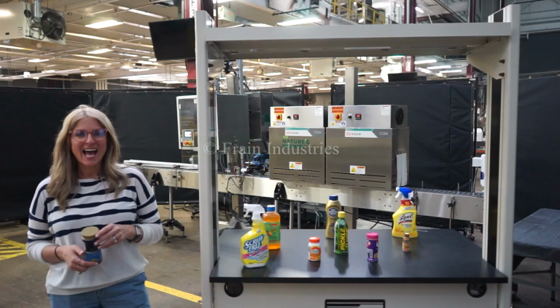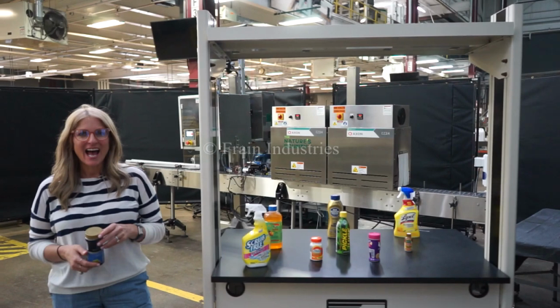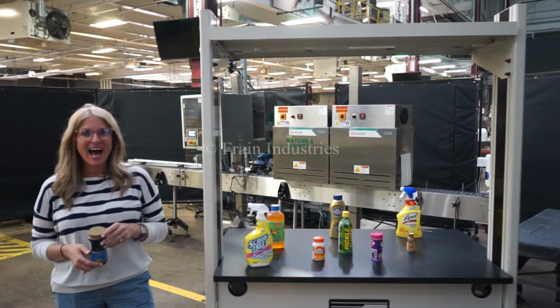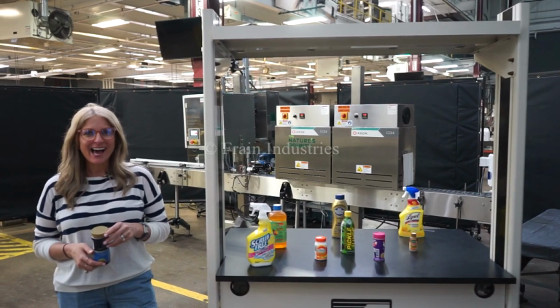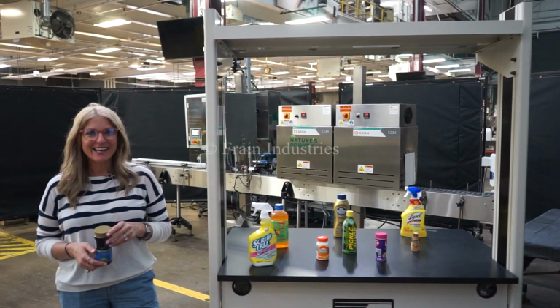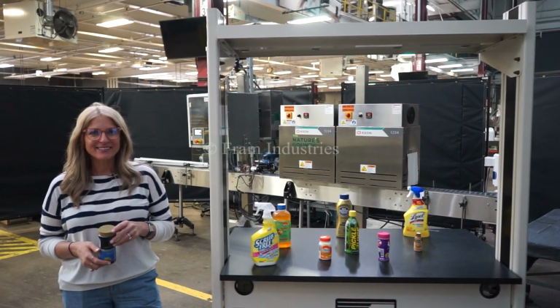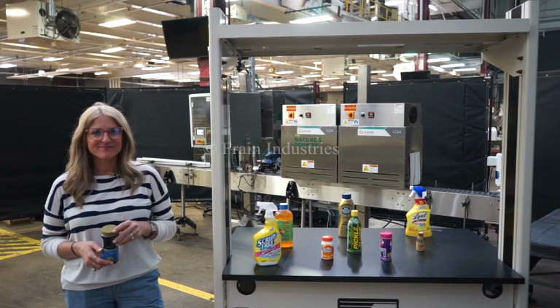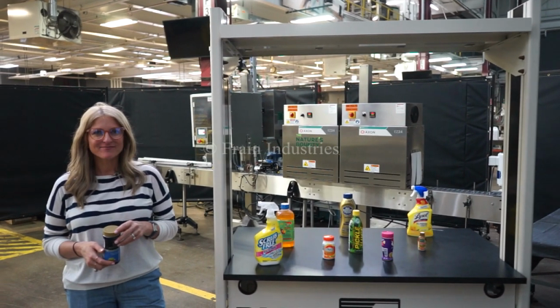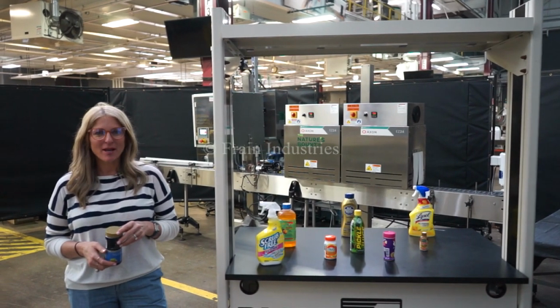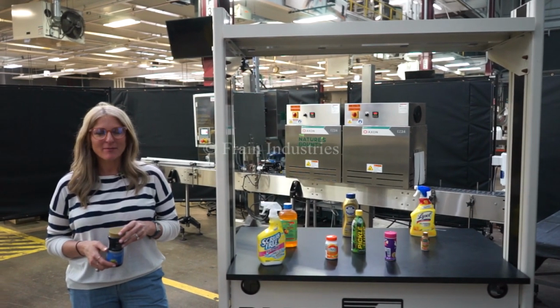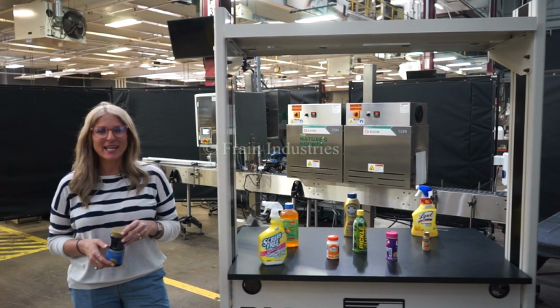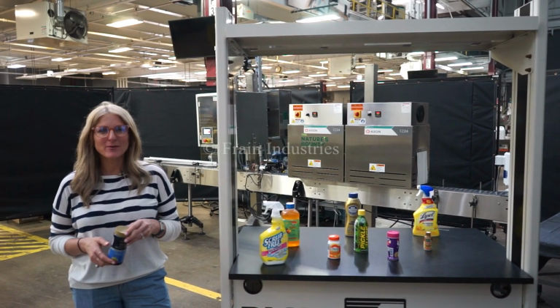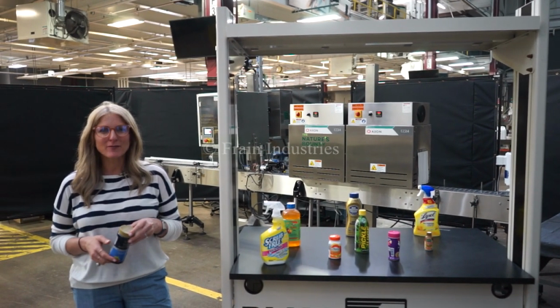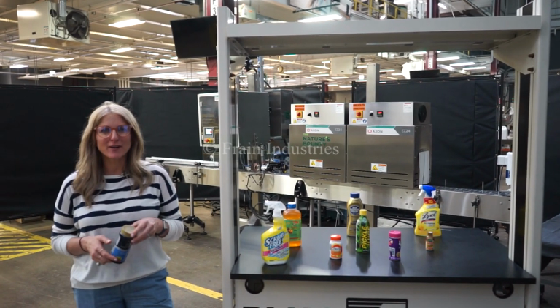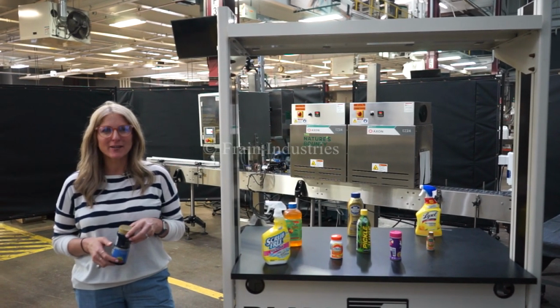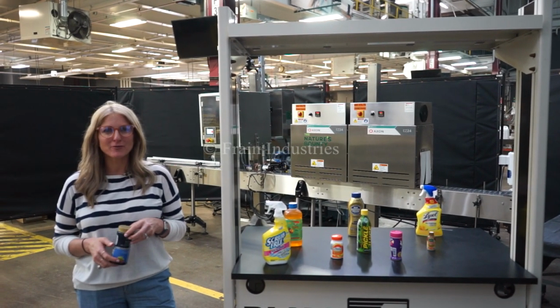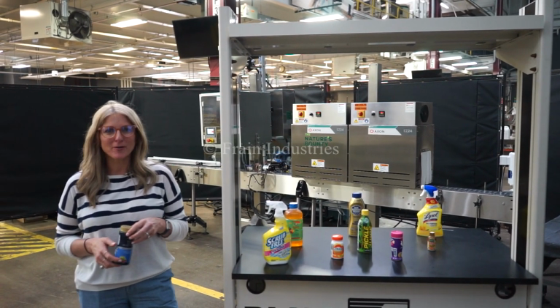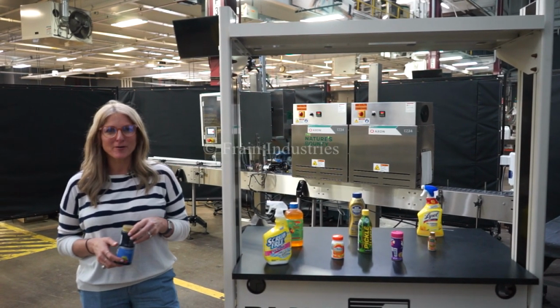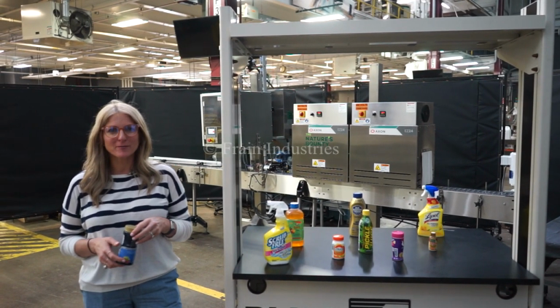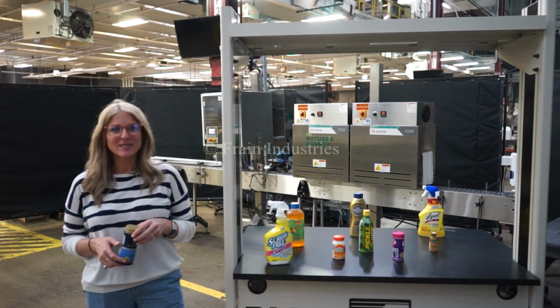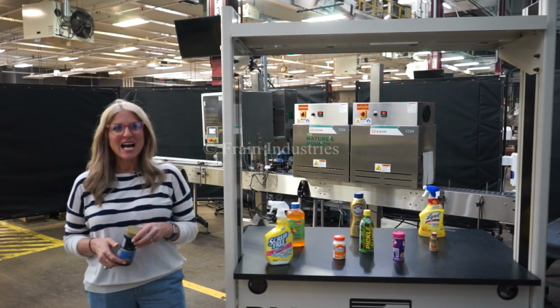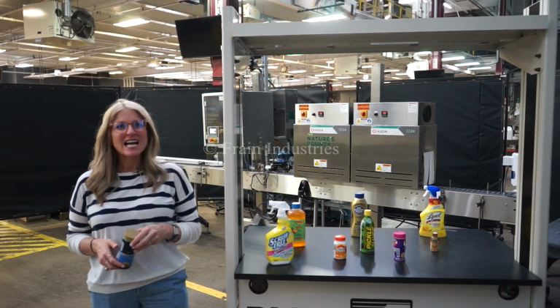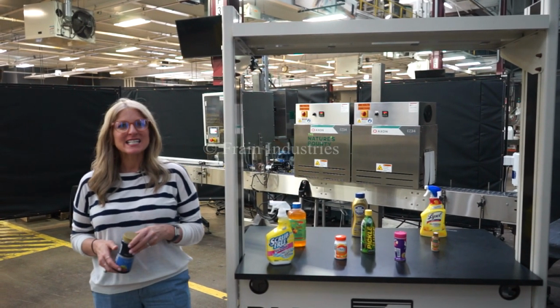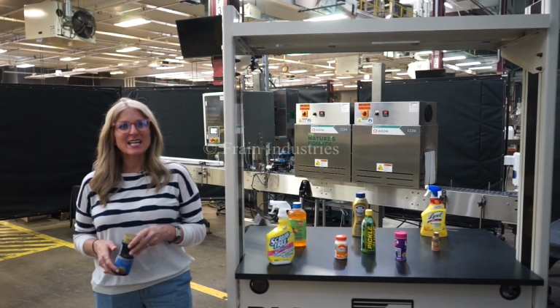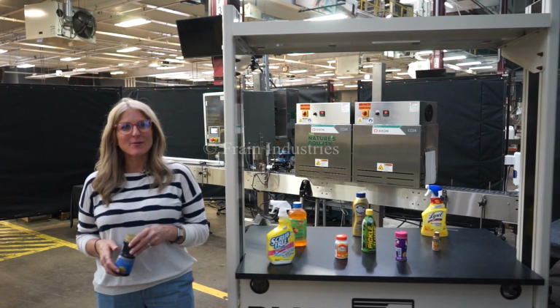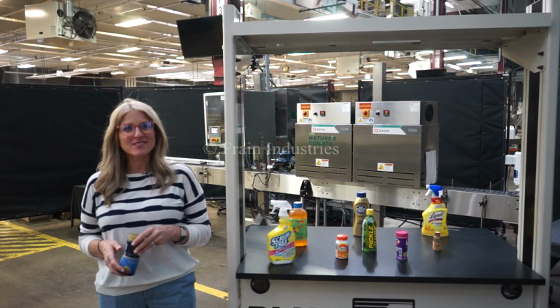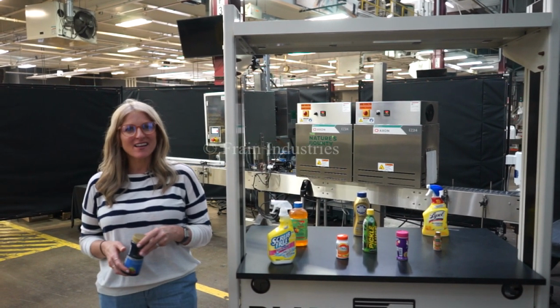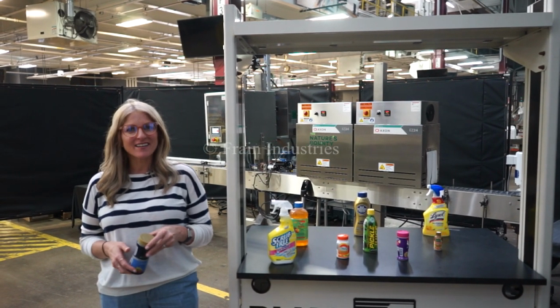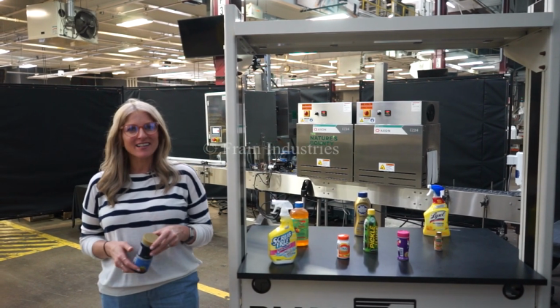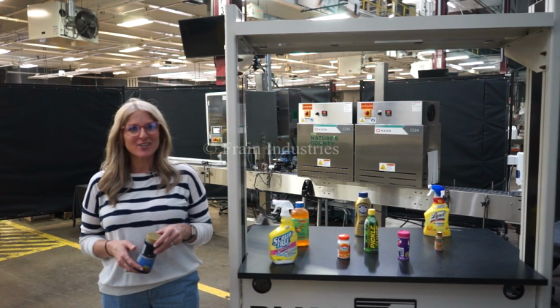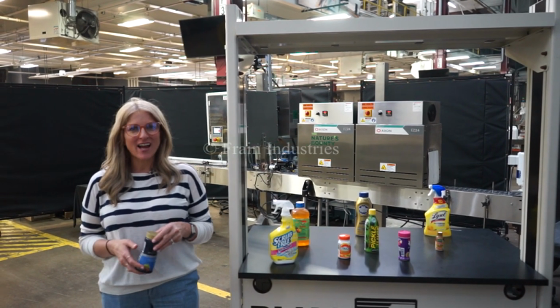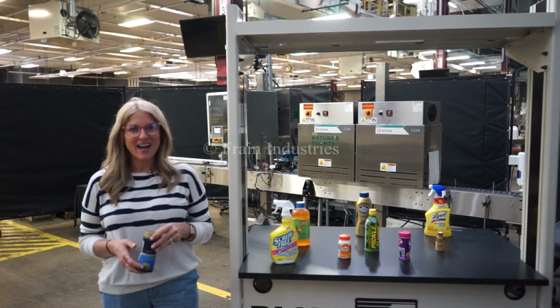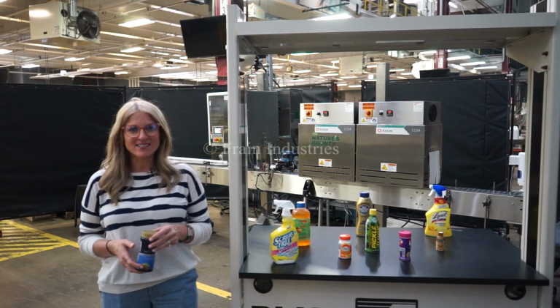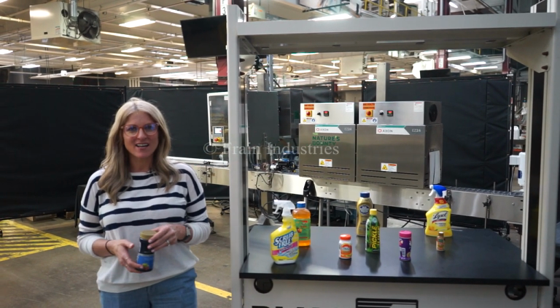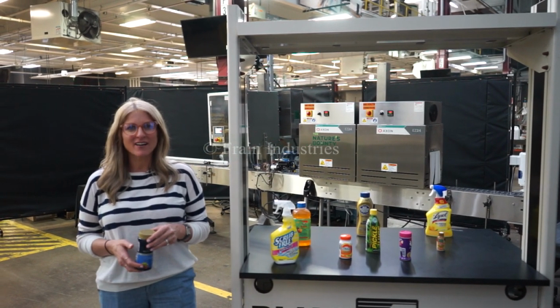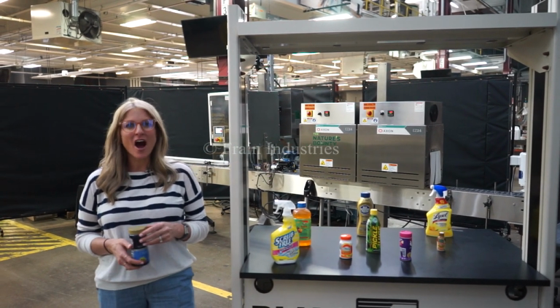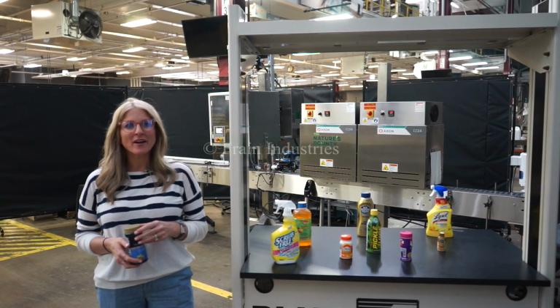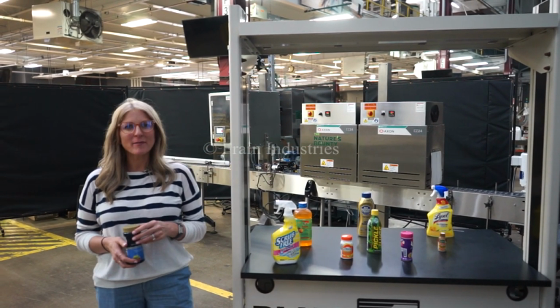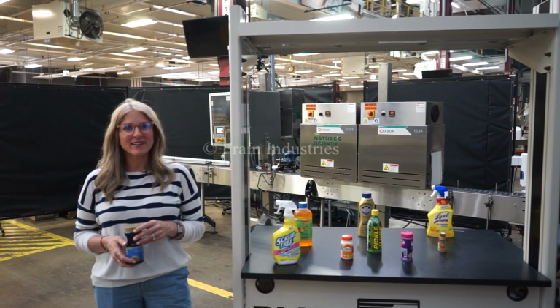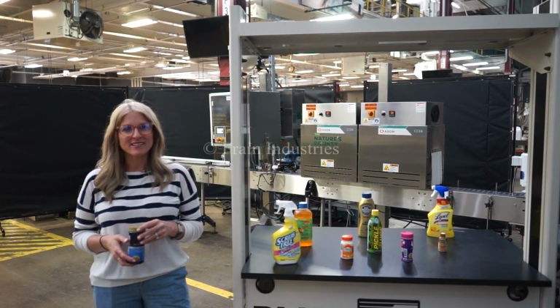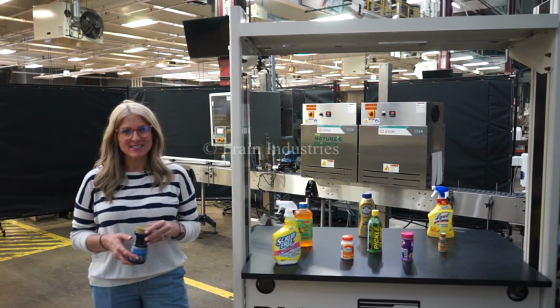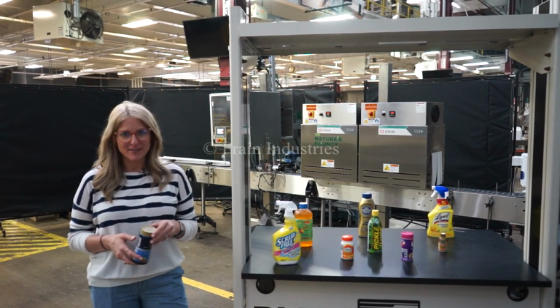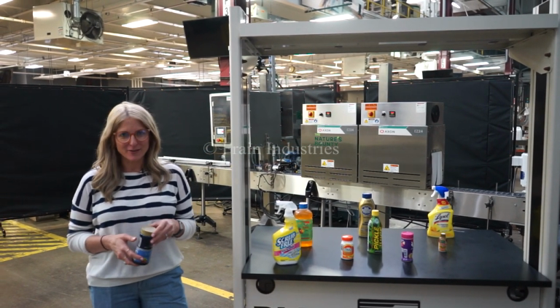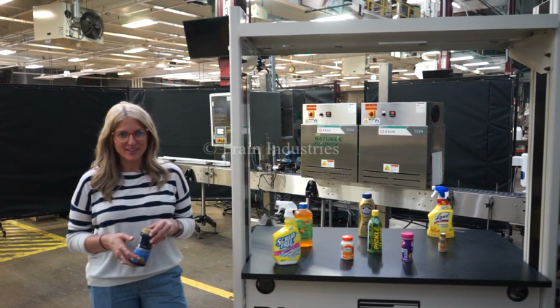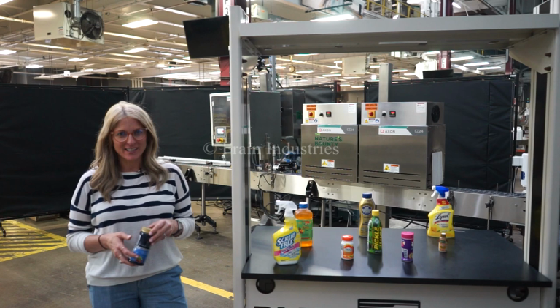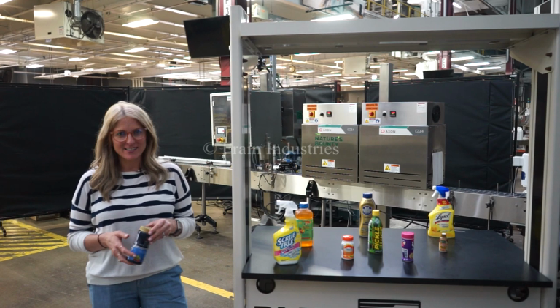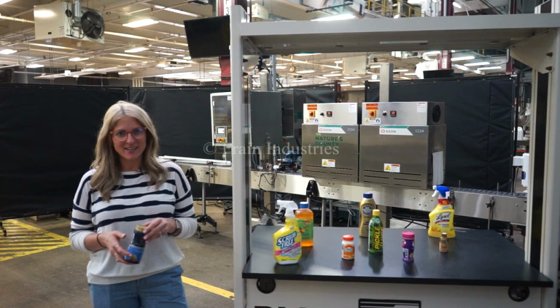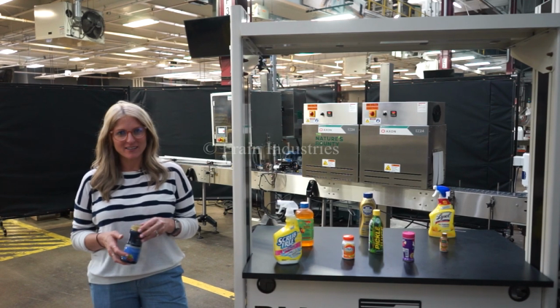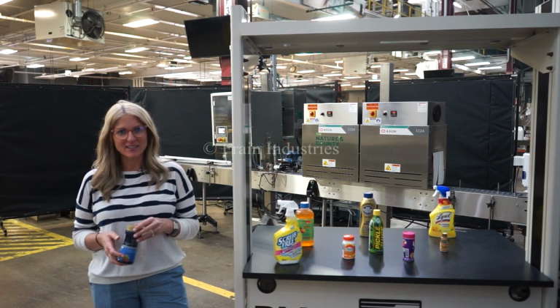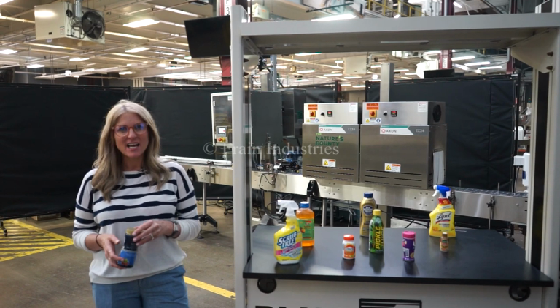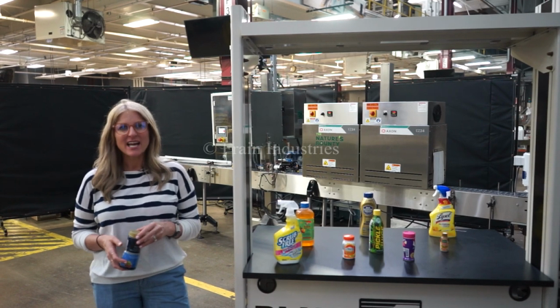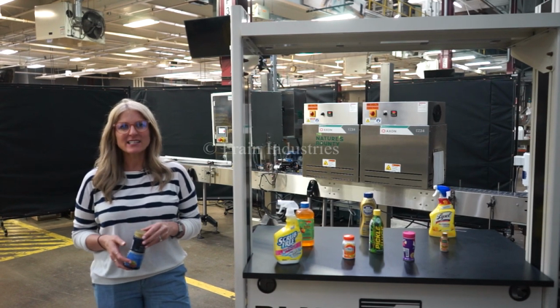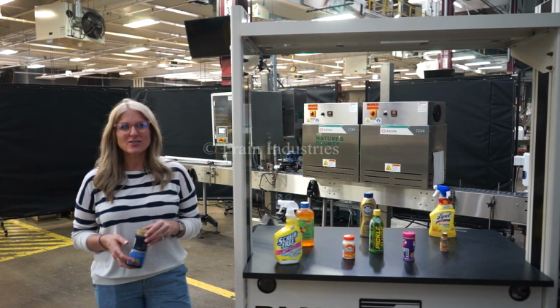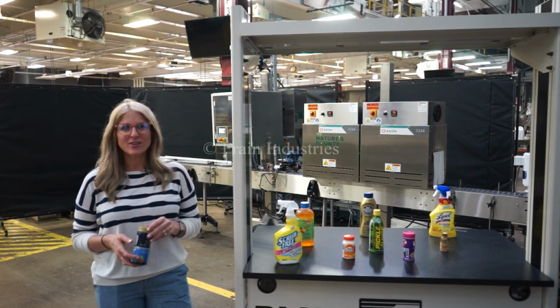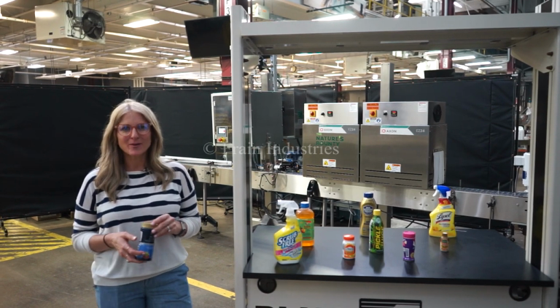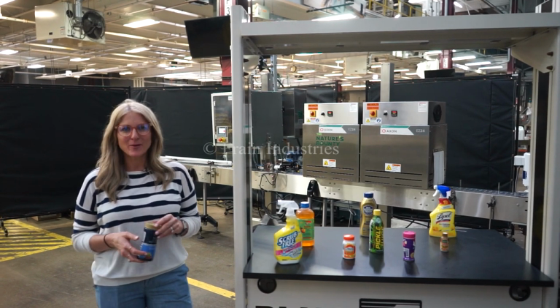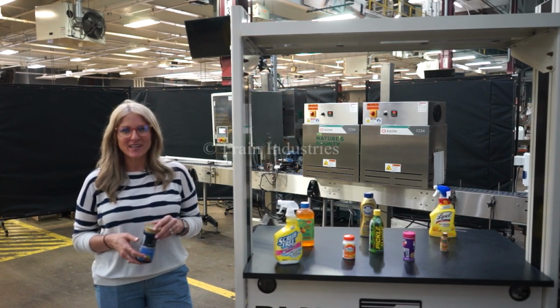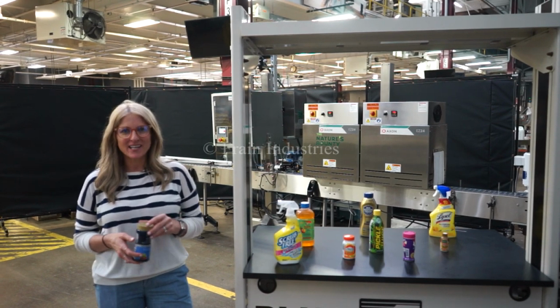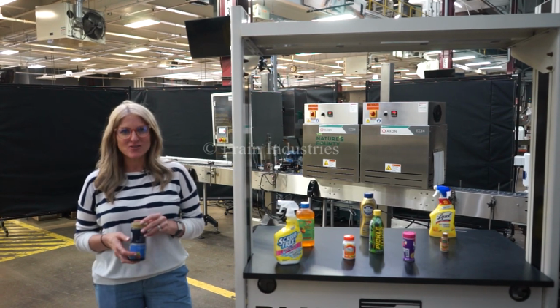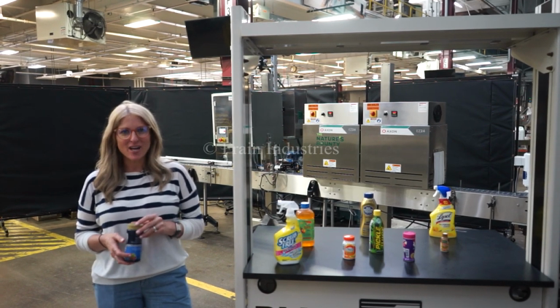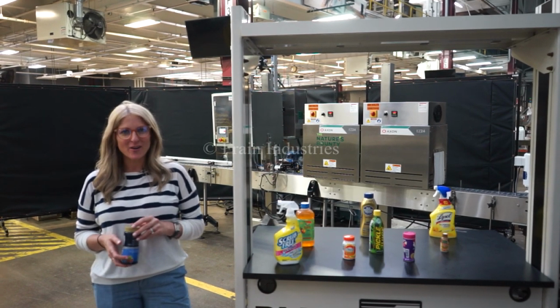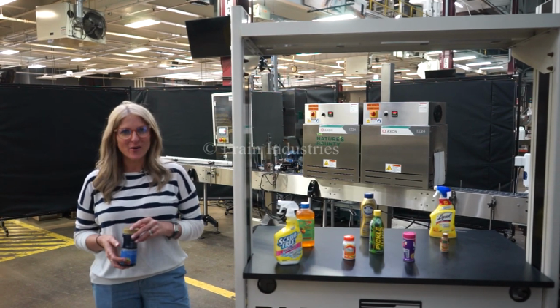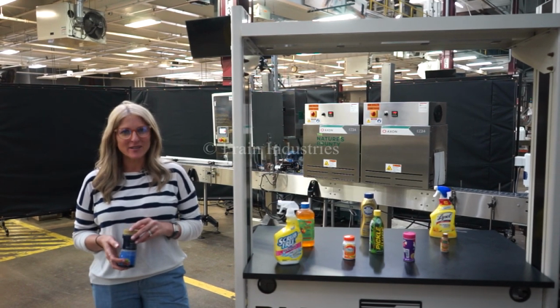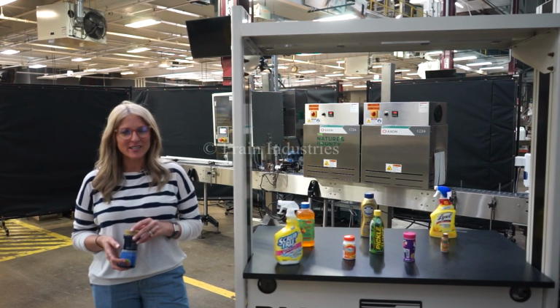Hi, I'm Katie with the Frame Group. Today we're cycling your Axon automatic sleeve, or a heat tunnel integrated with an inkjet coater.